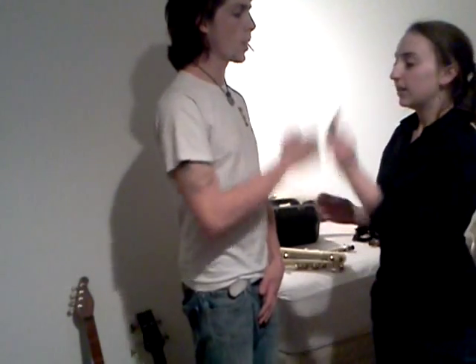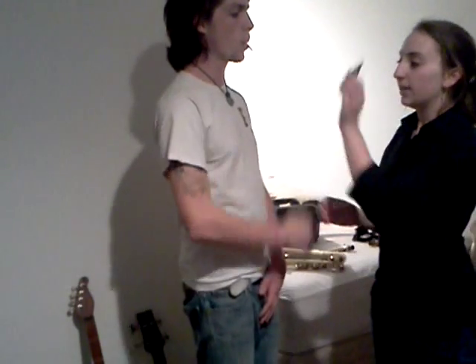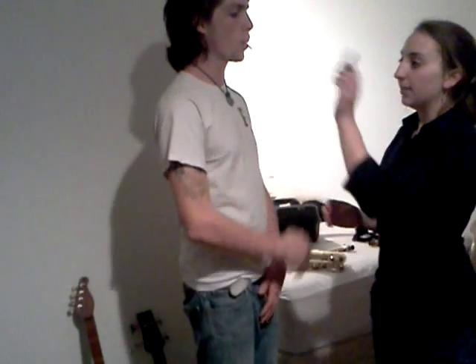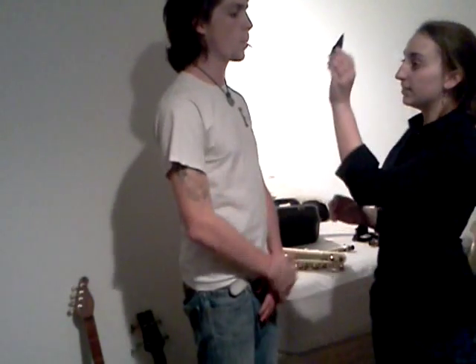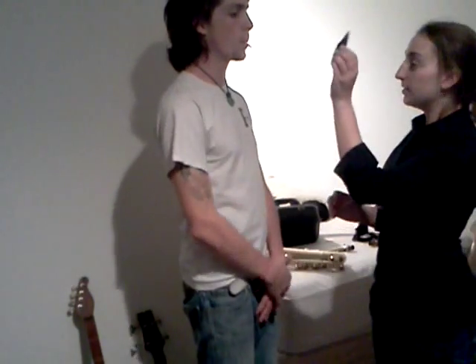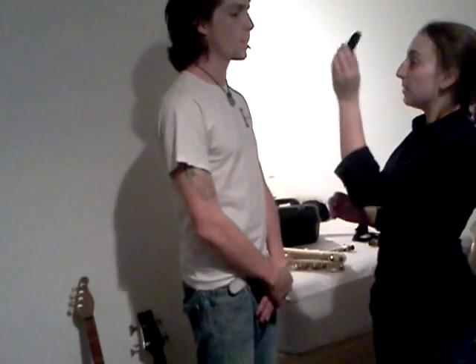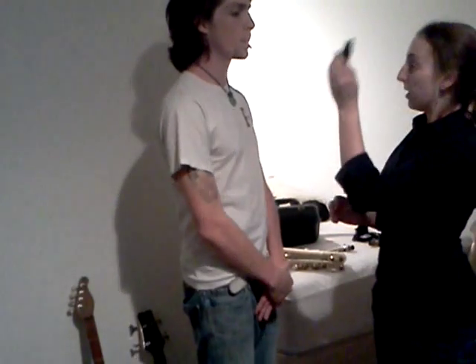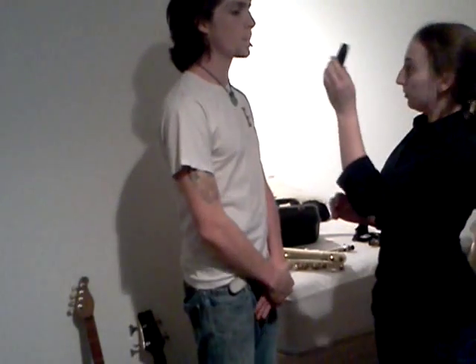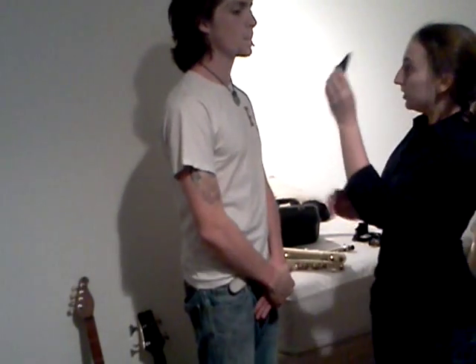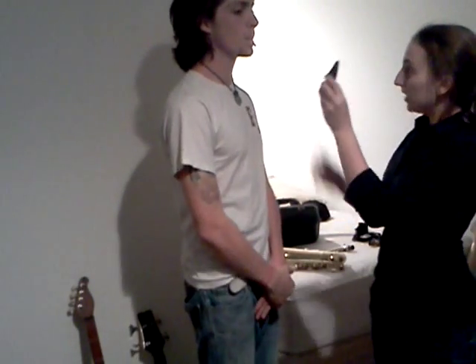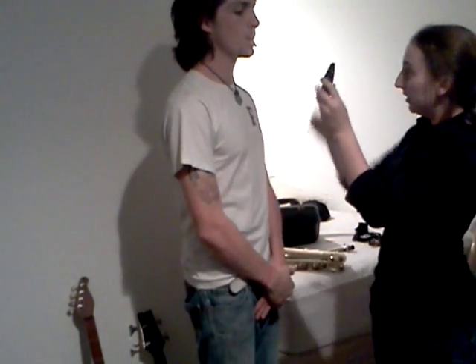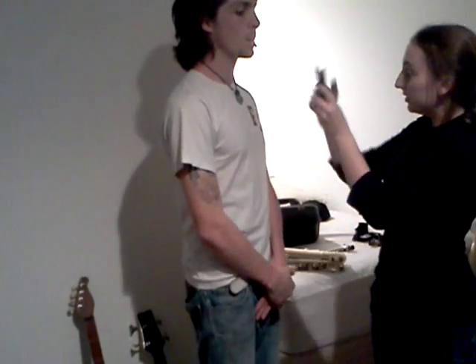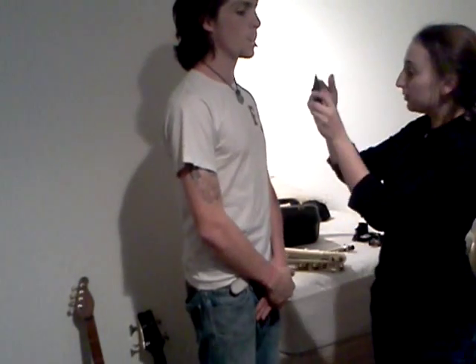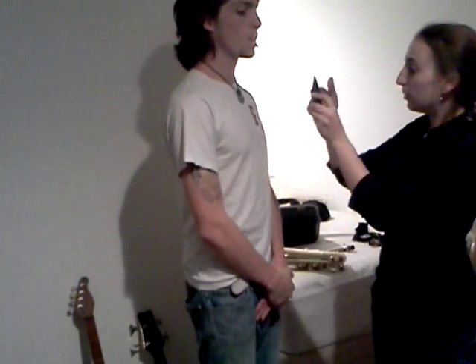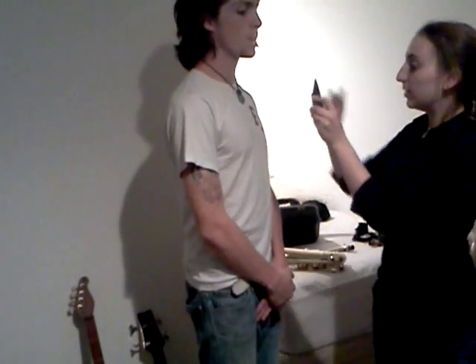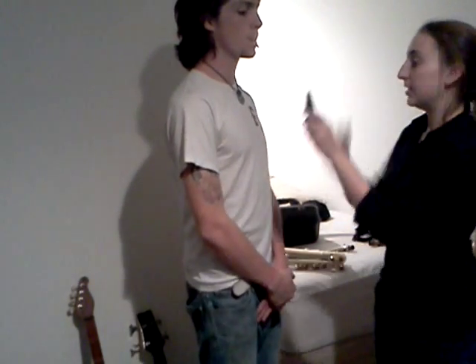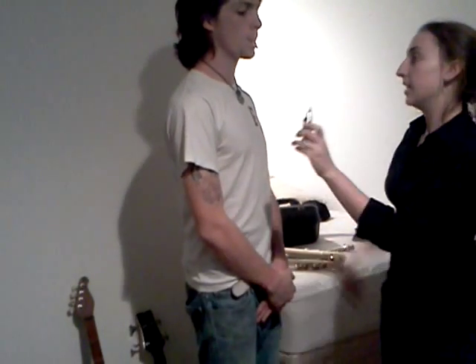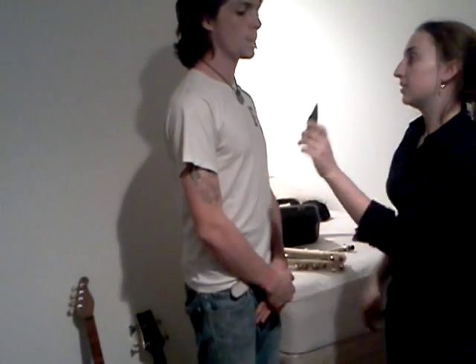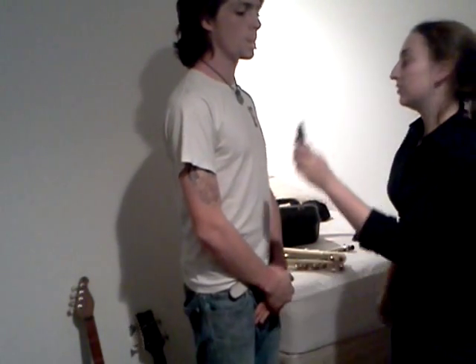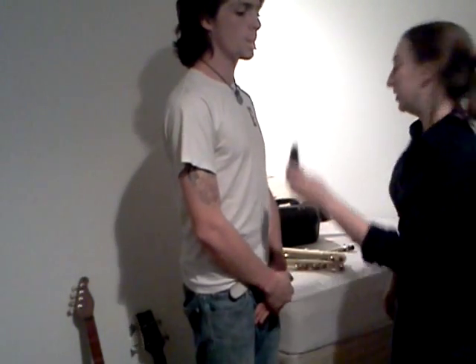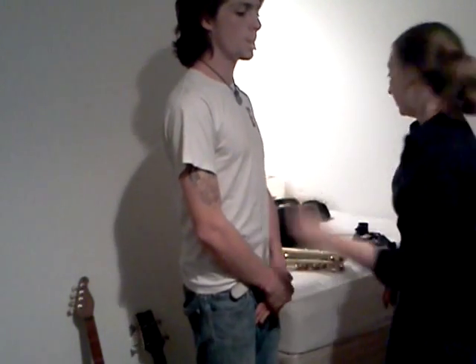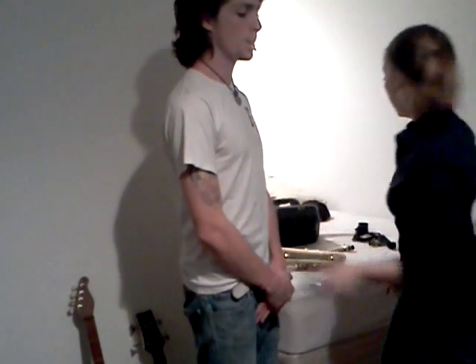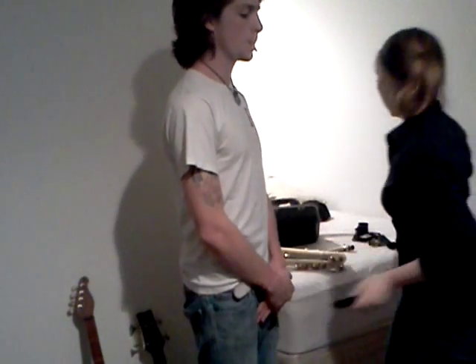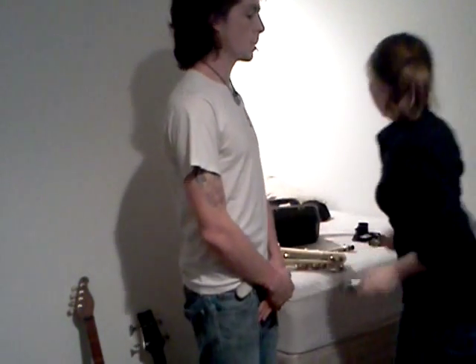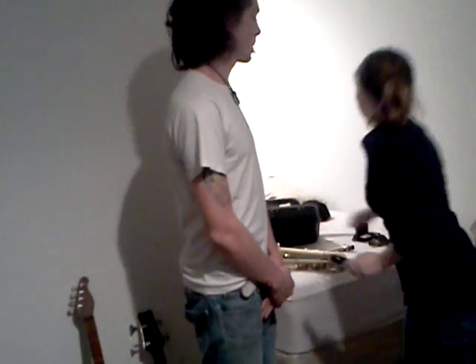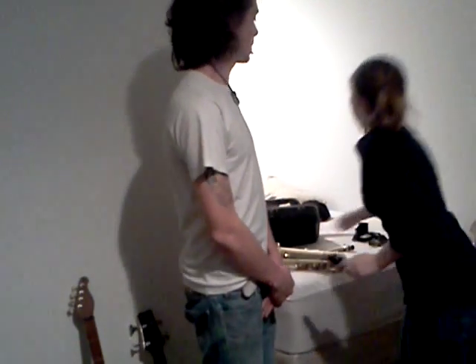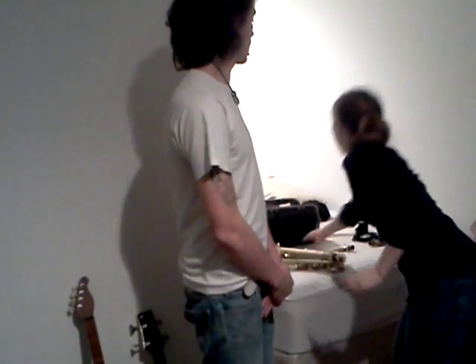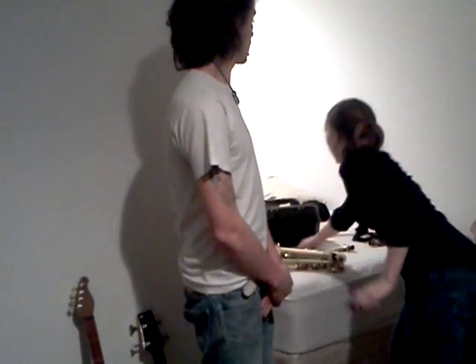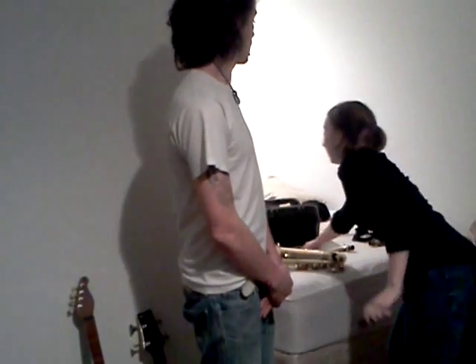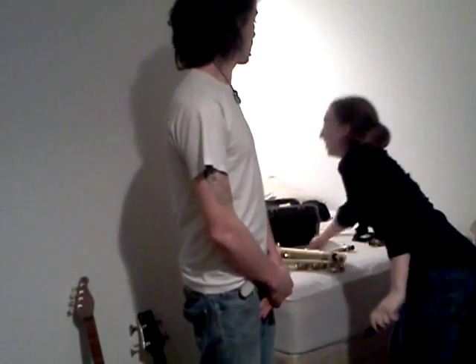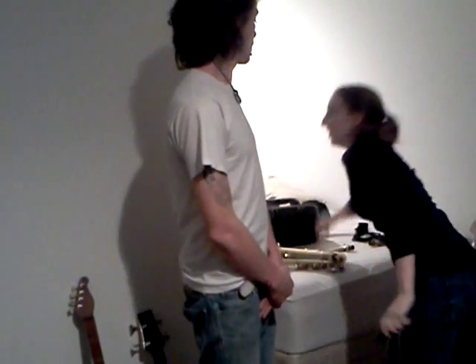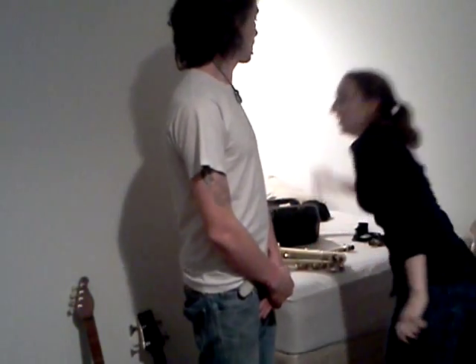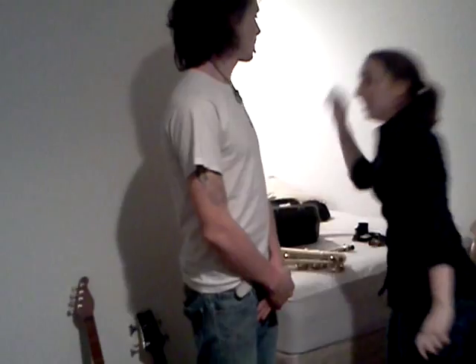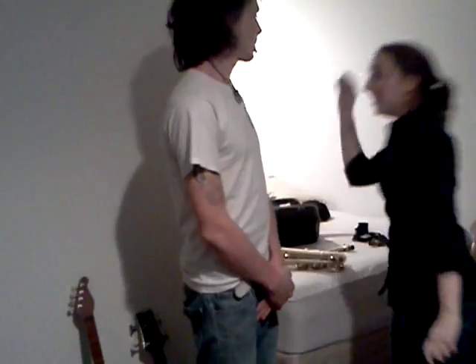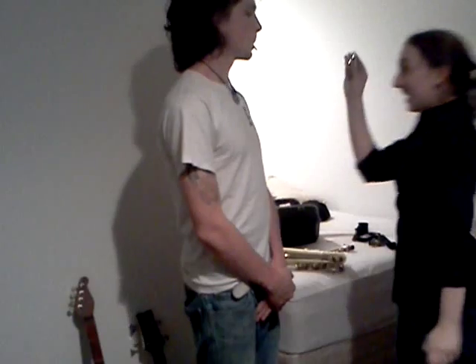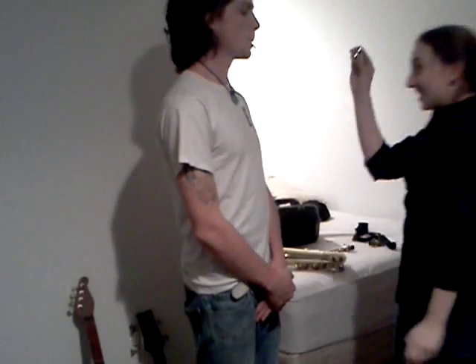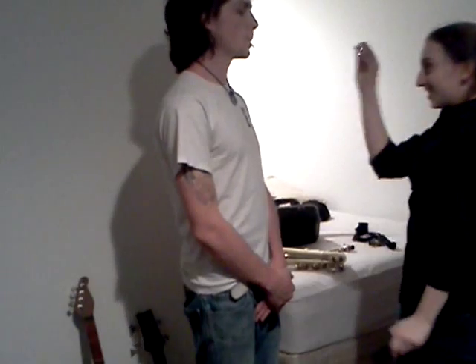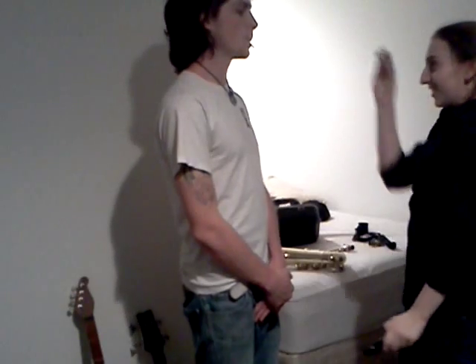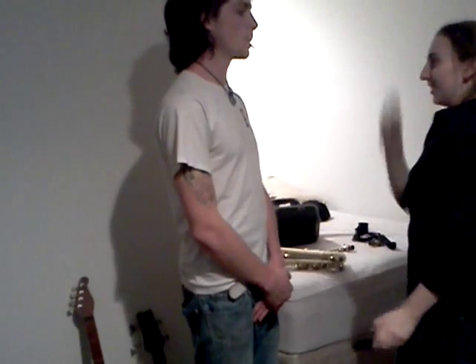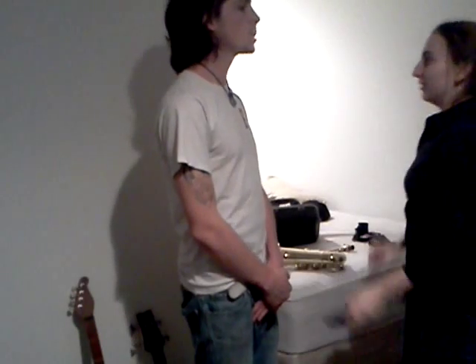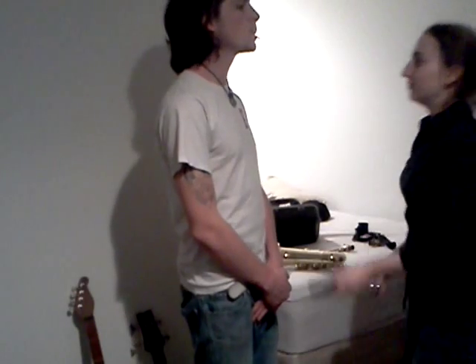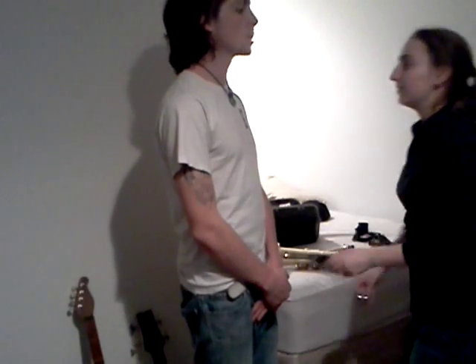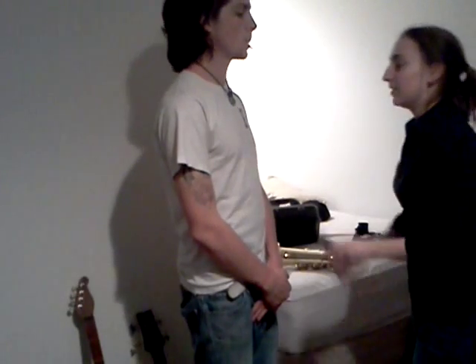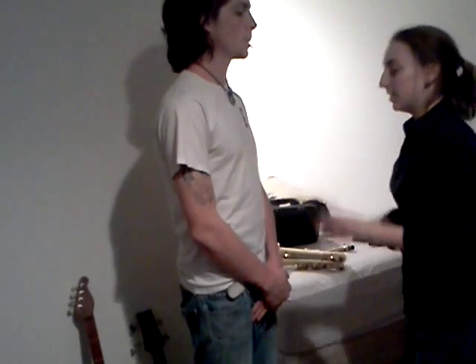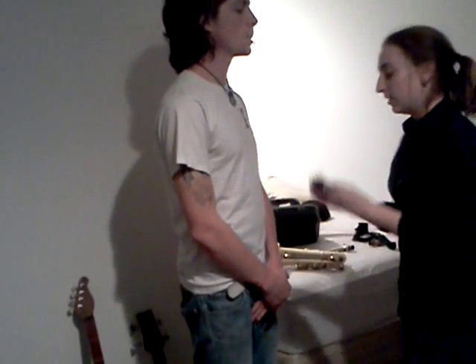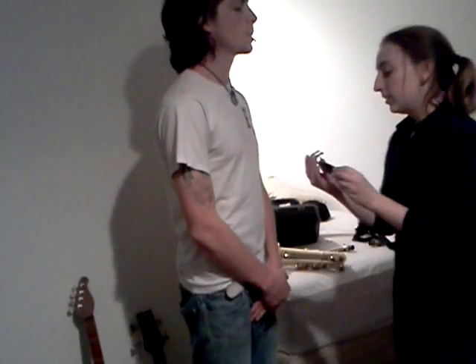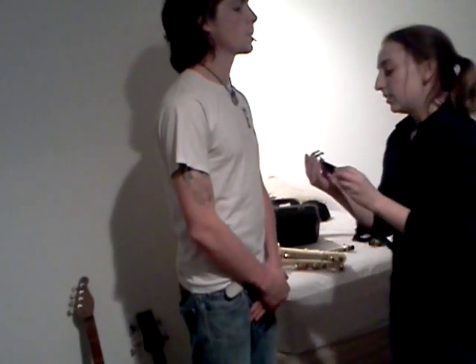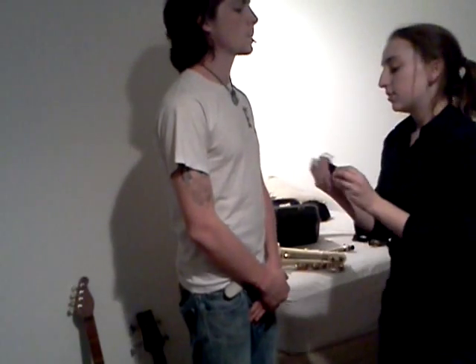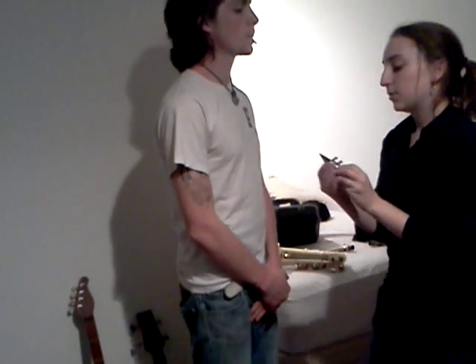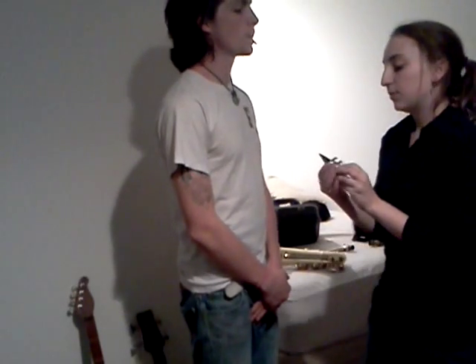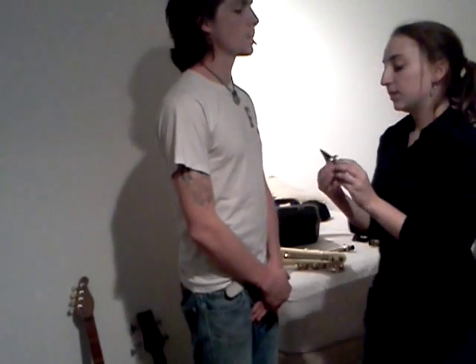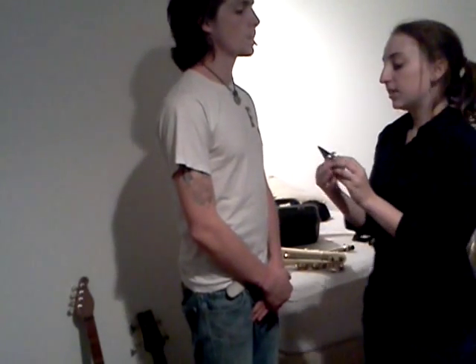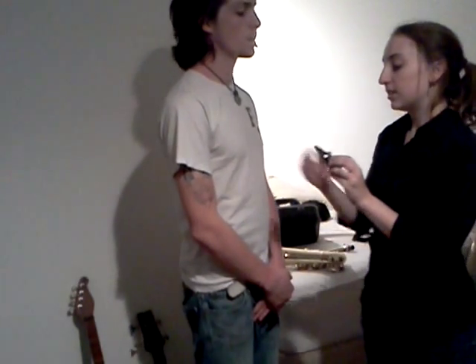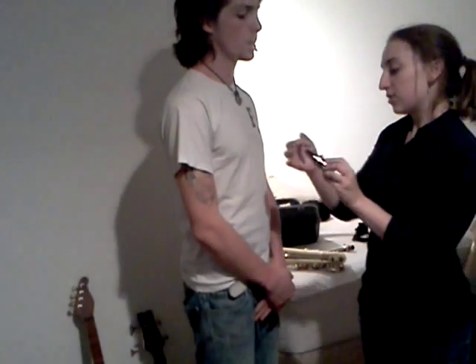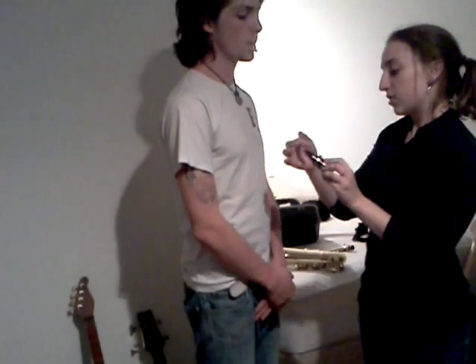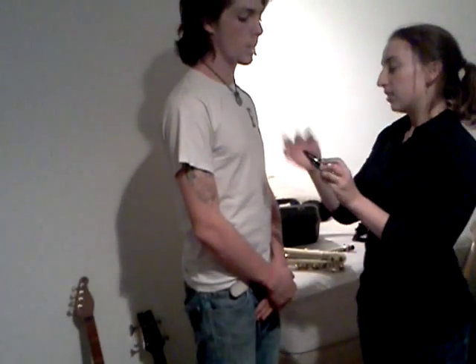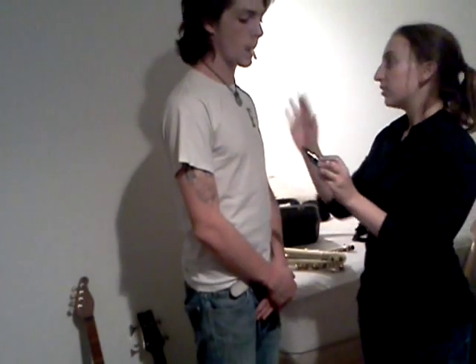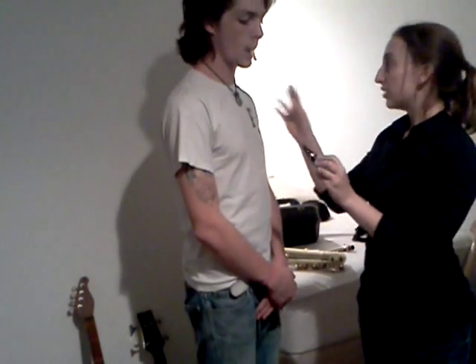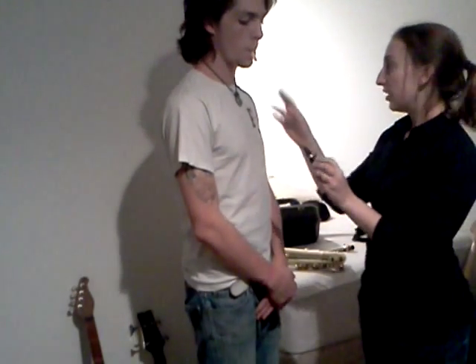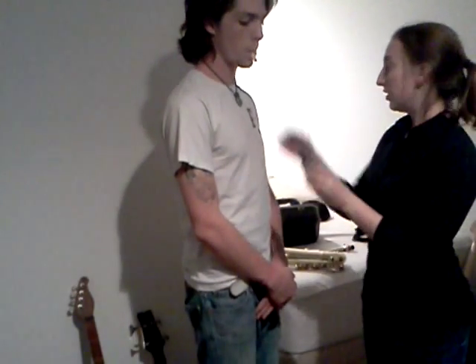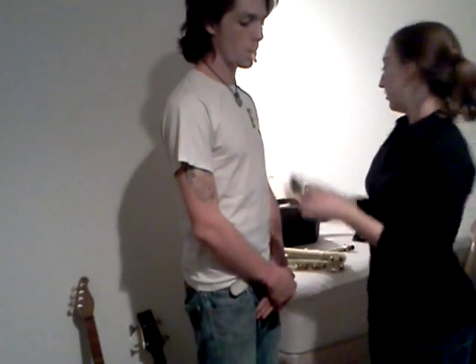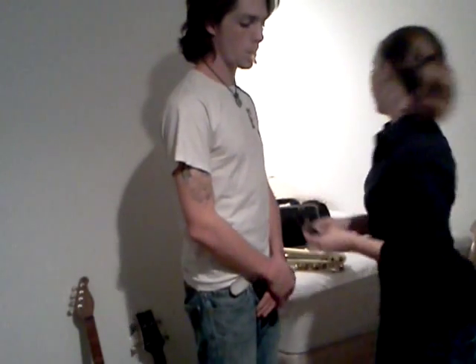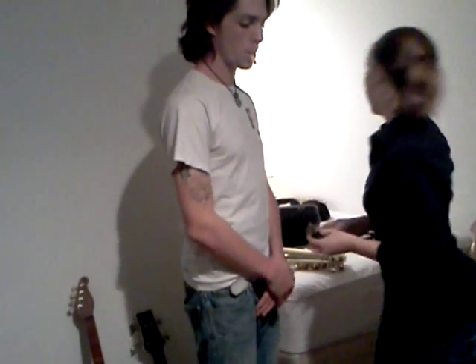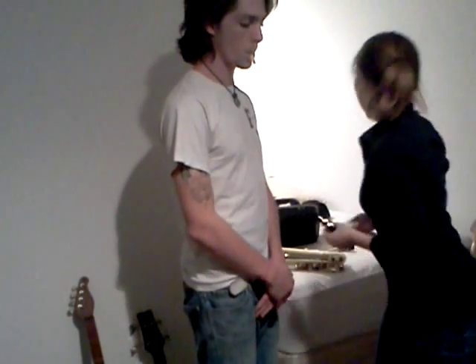This is the mouthpiece, and this is what we attach the reed to. The ligature! When you put the ligature on, I'll show you how to do that in a second.